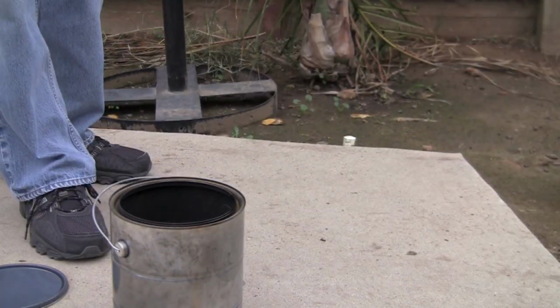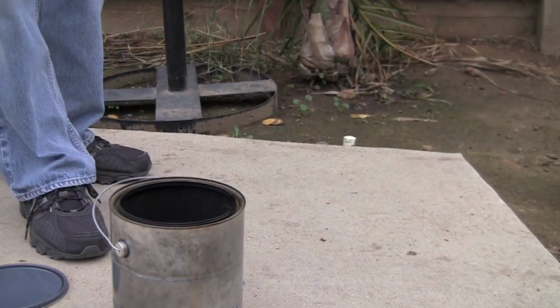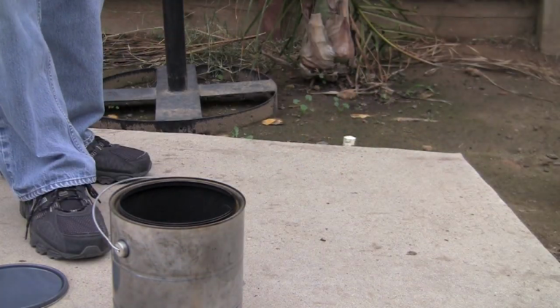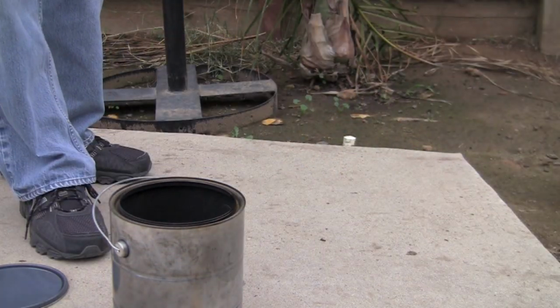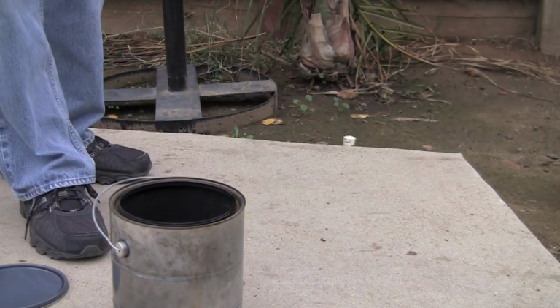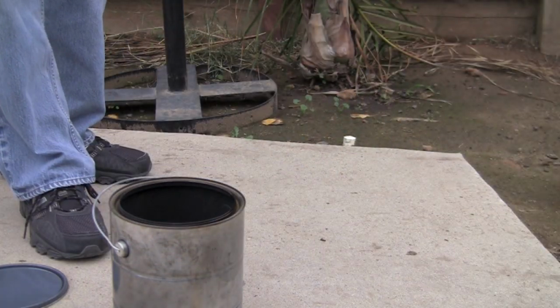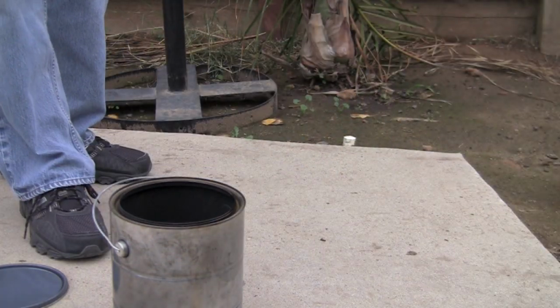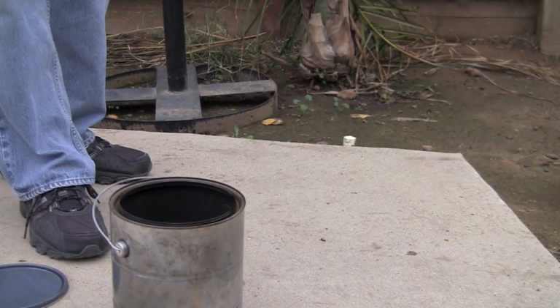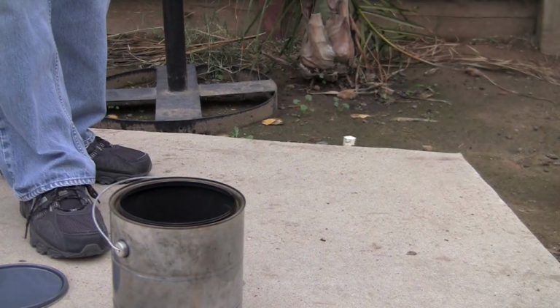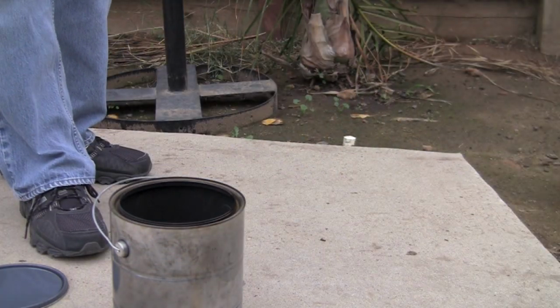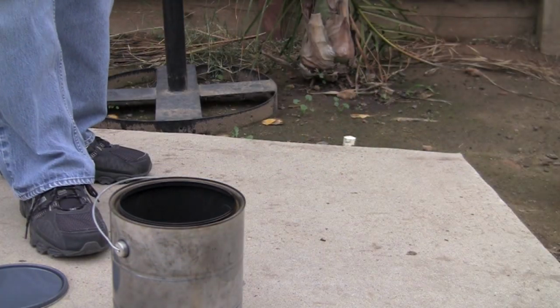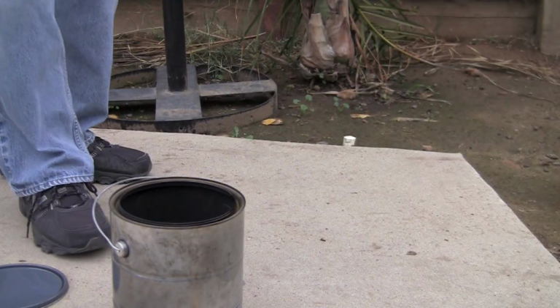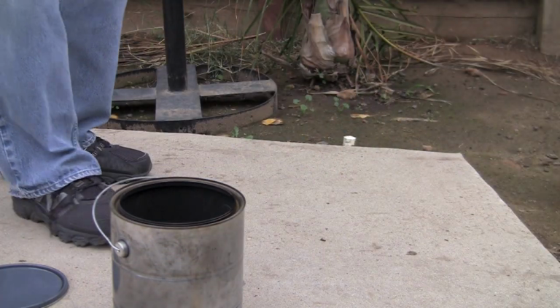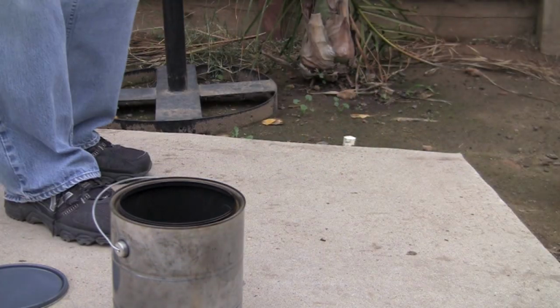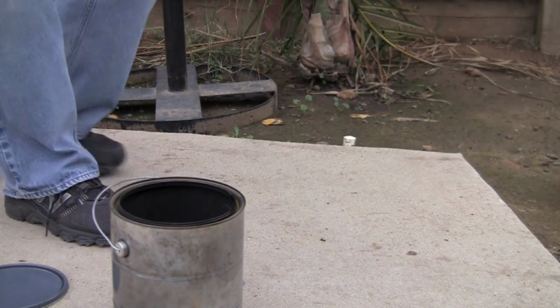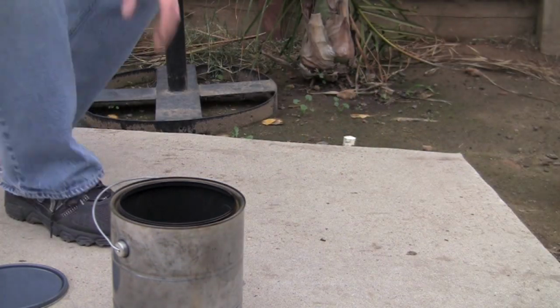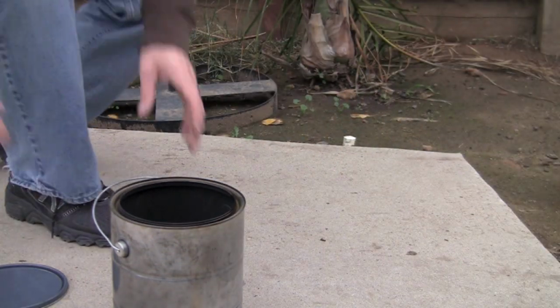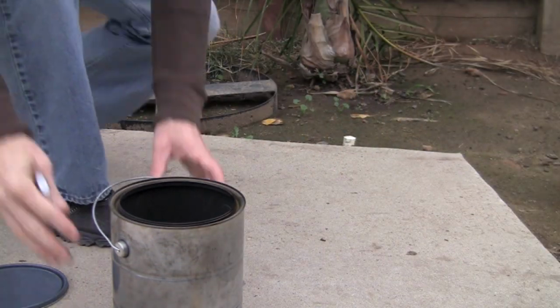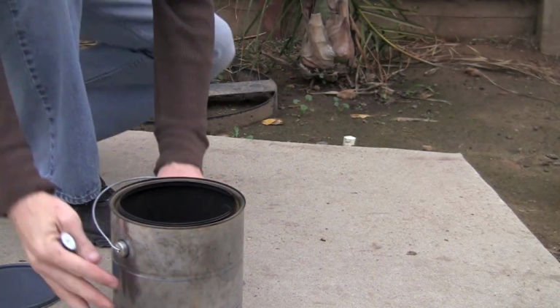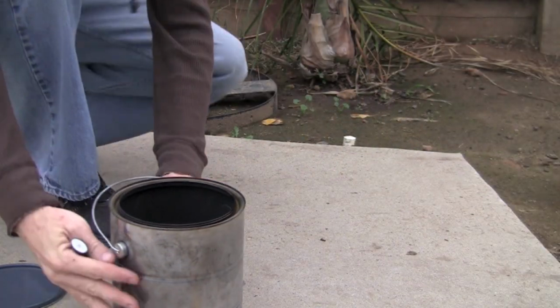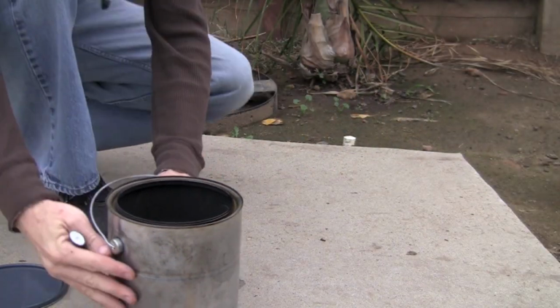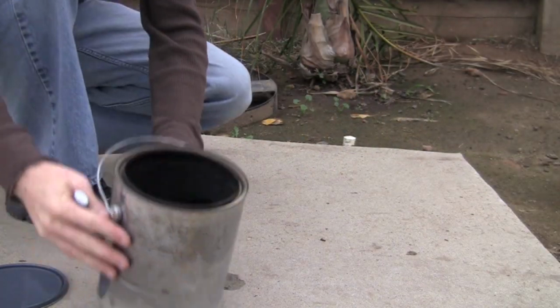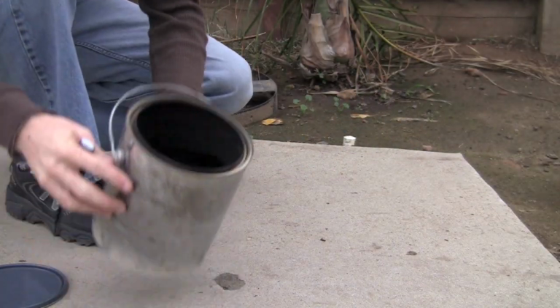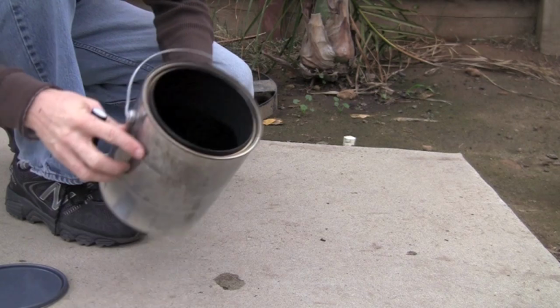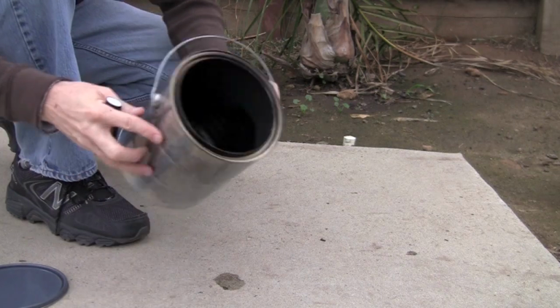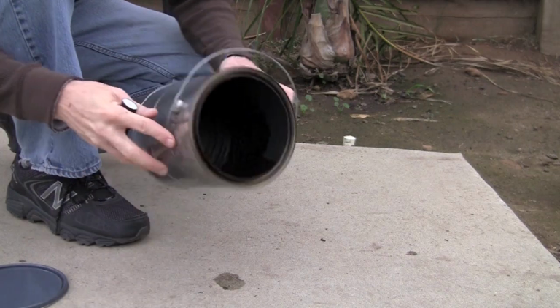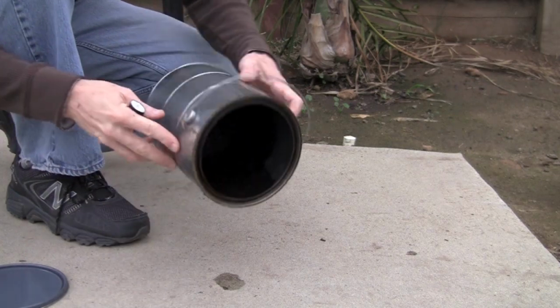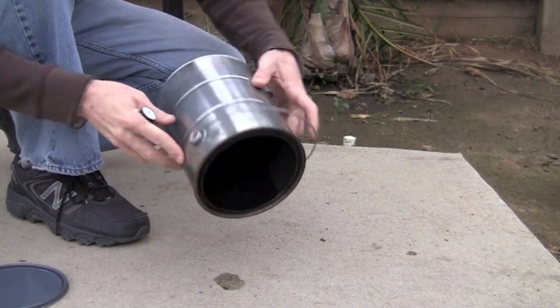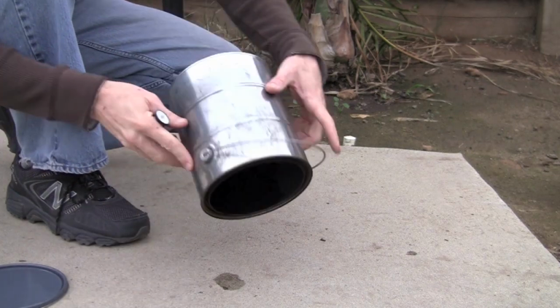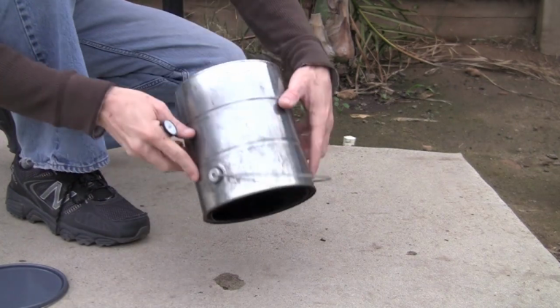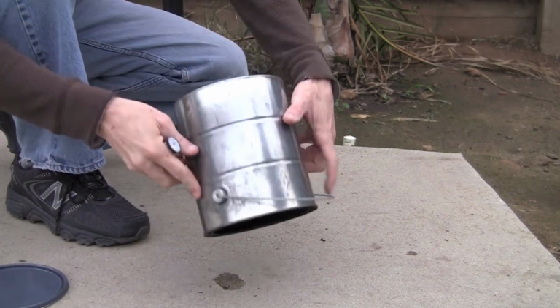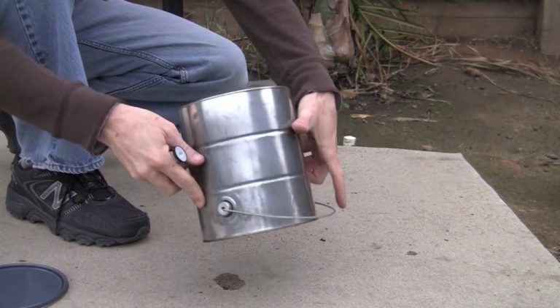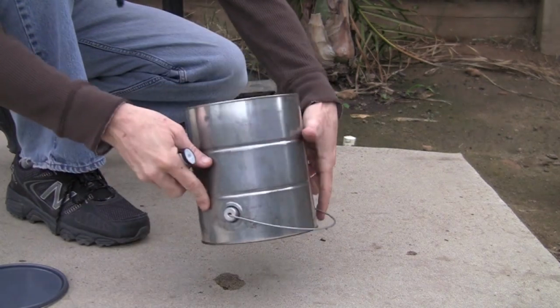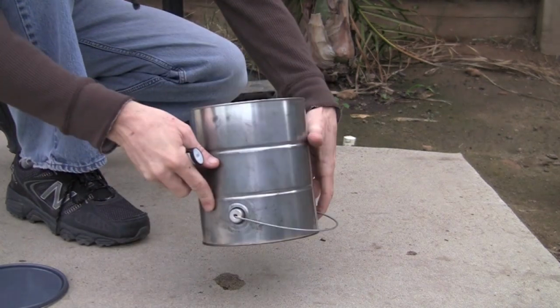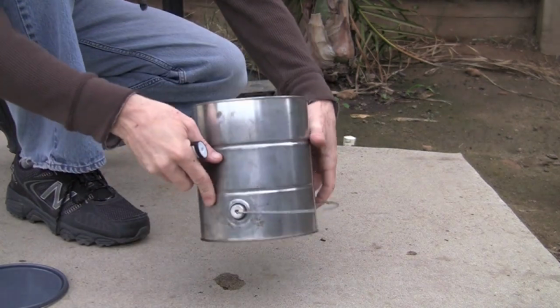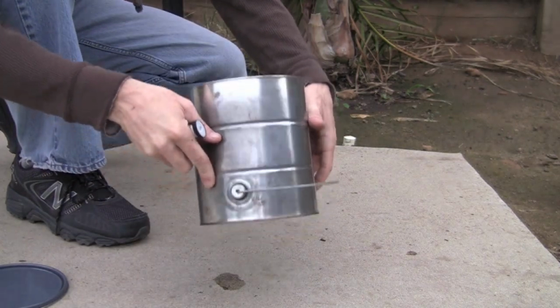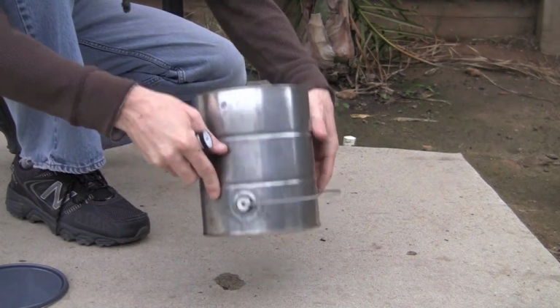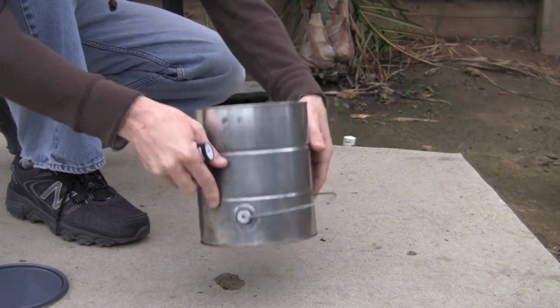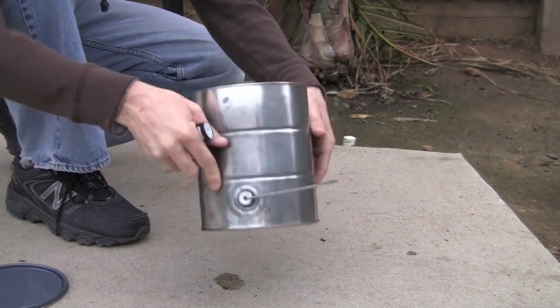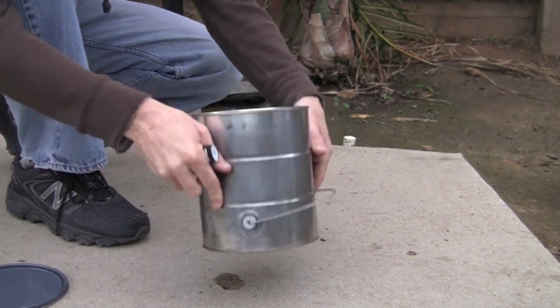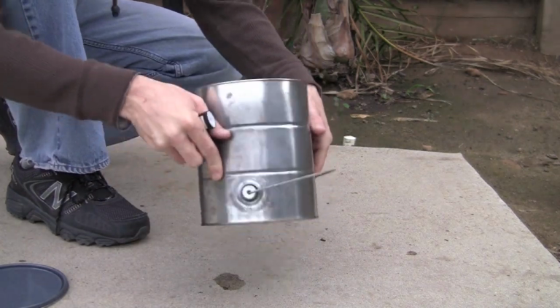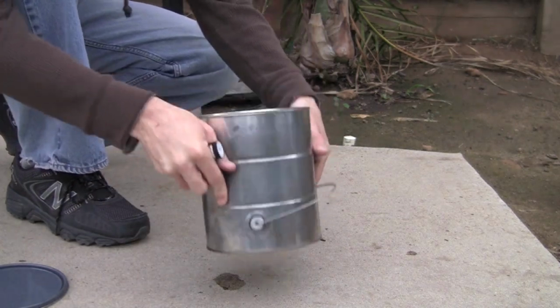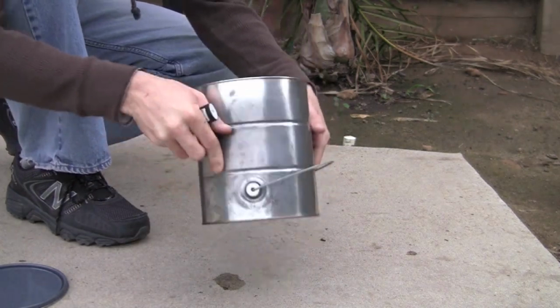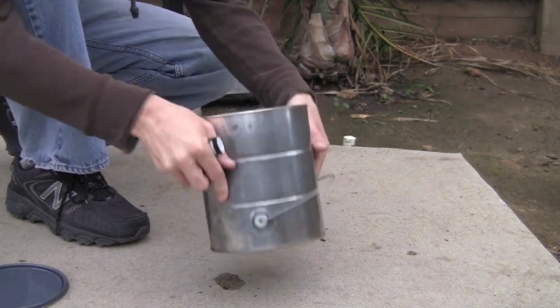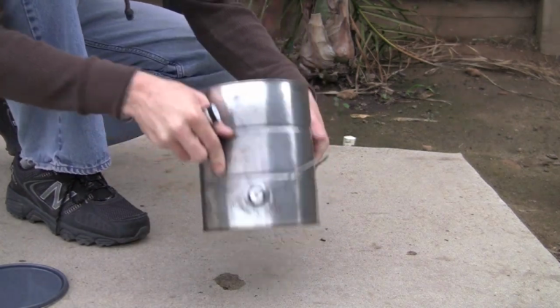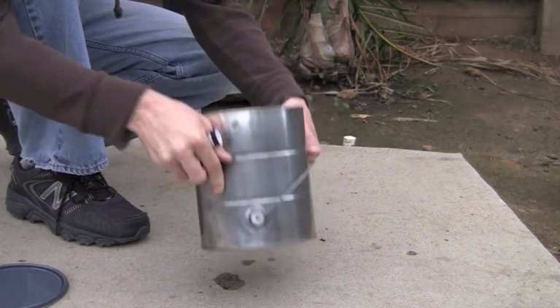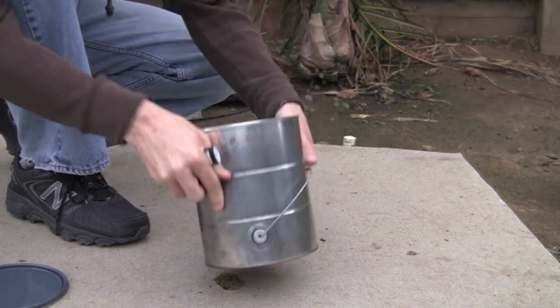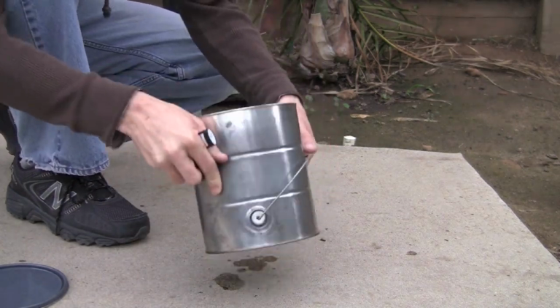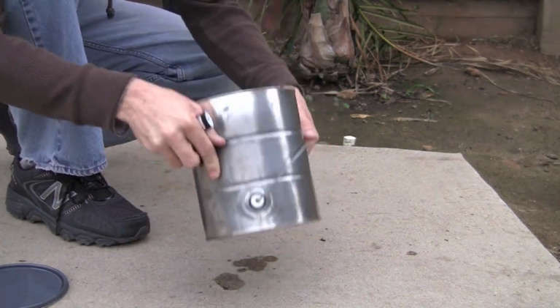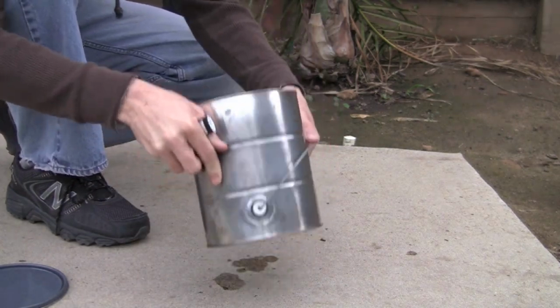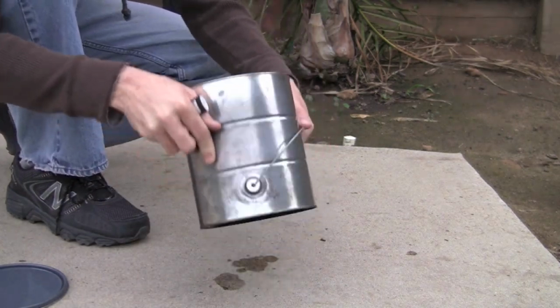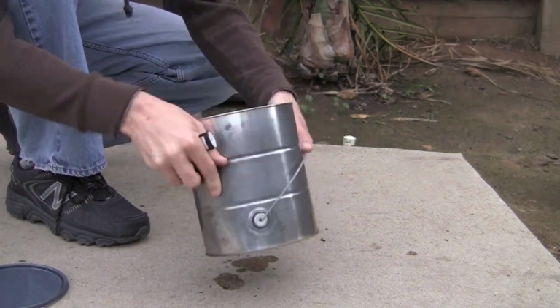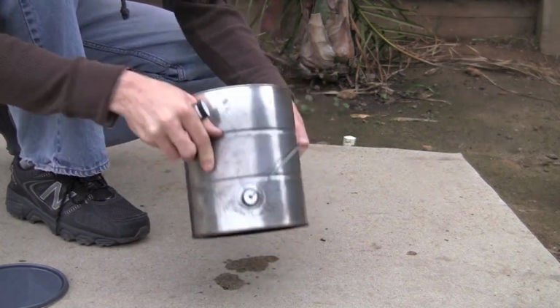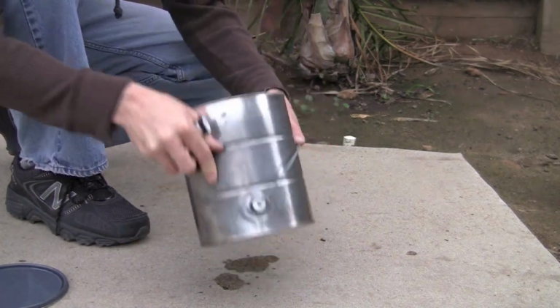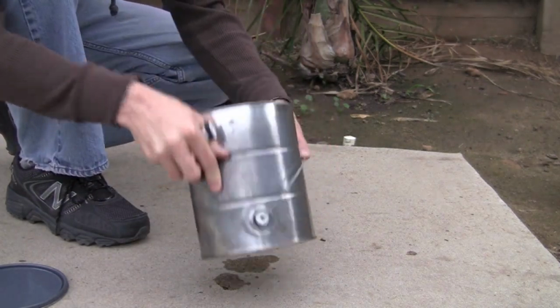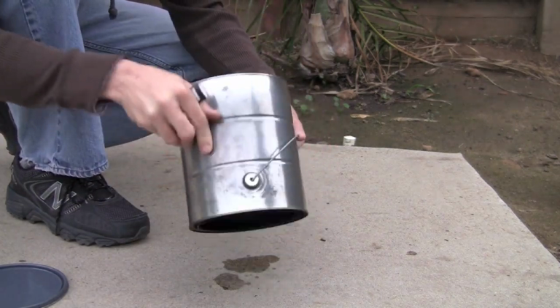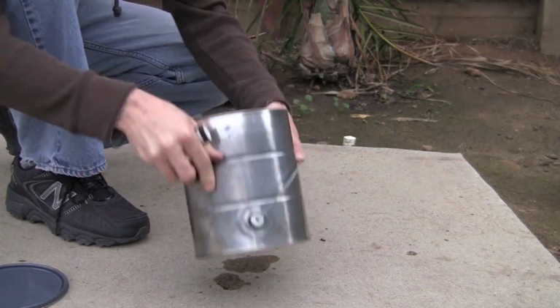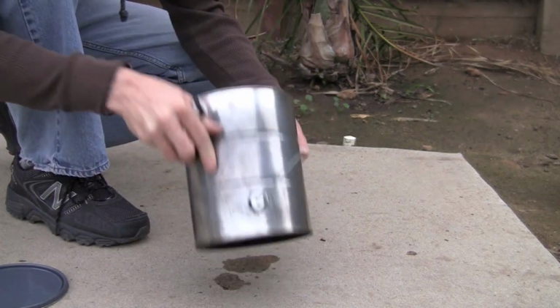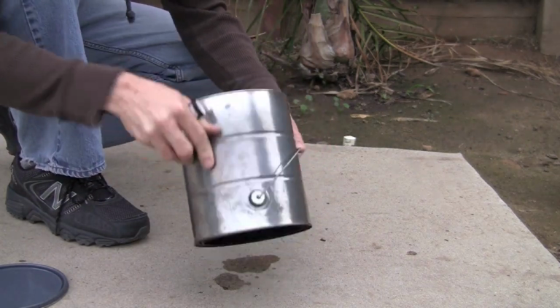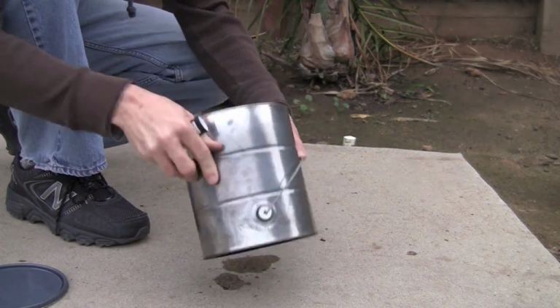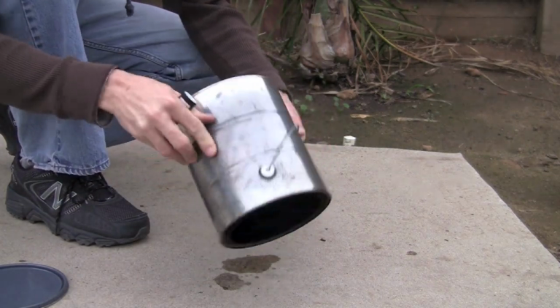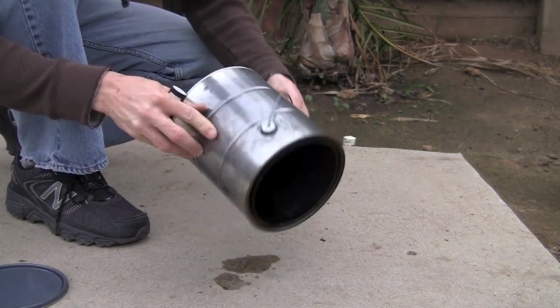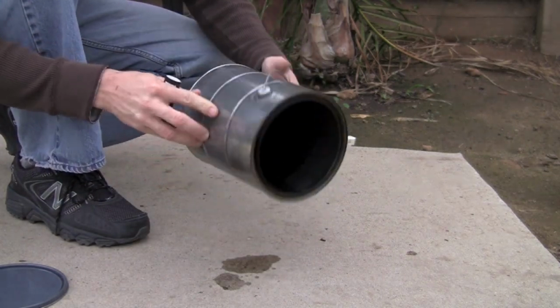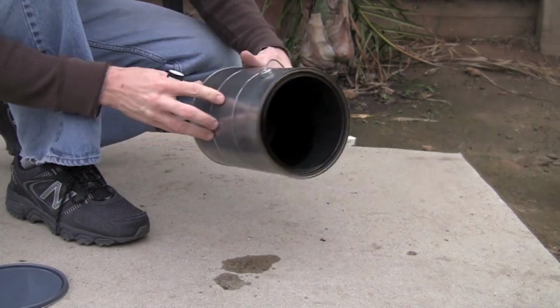When you're all done and ready to pack up, a great way to keep some stink out of your car is burning the leftover fuel out of the paint can.